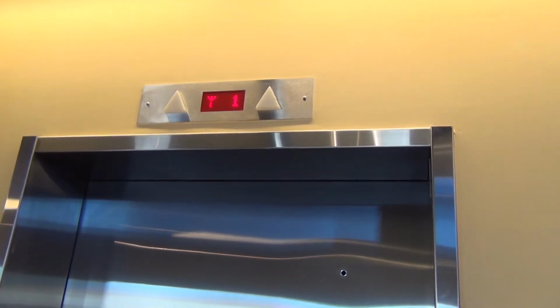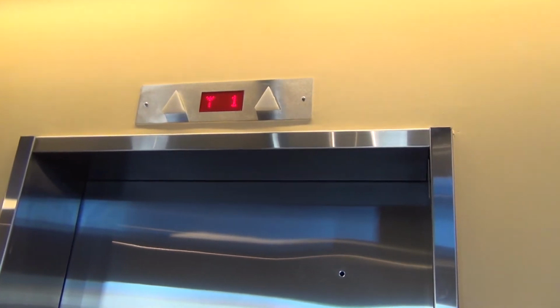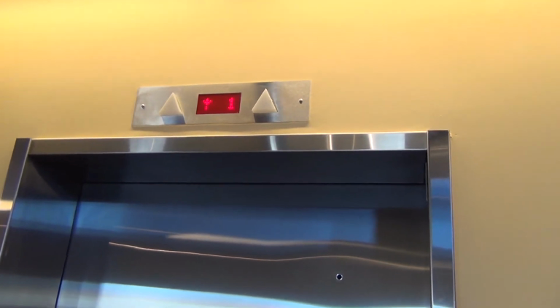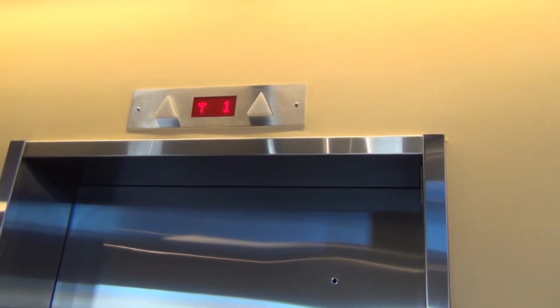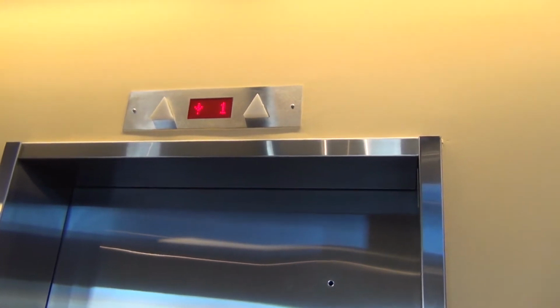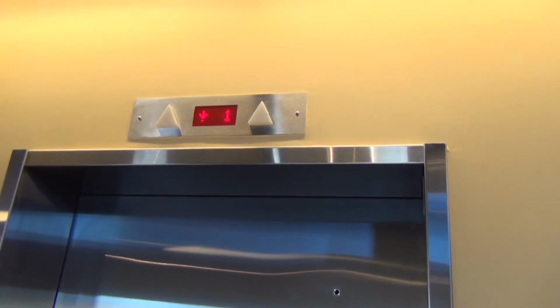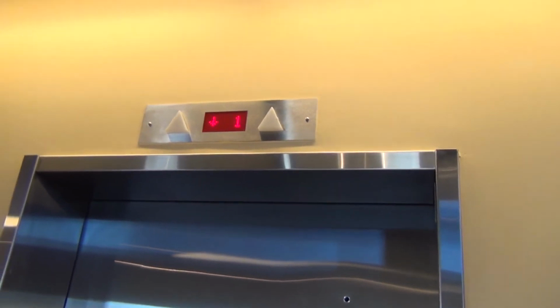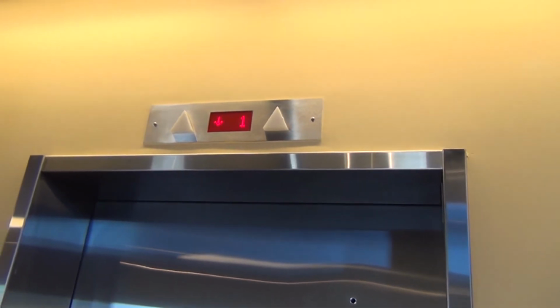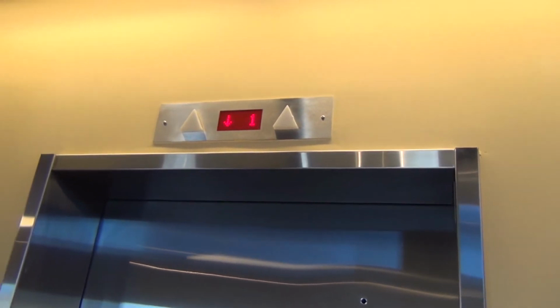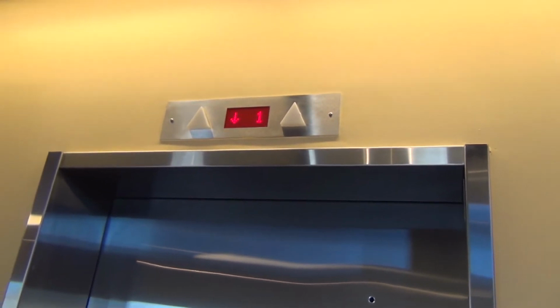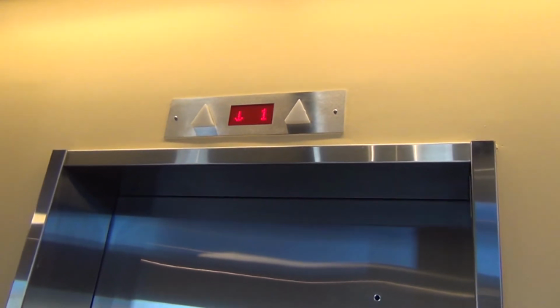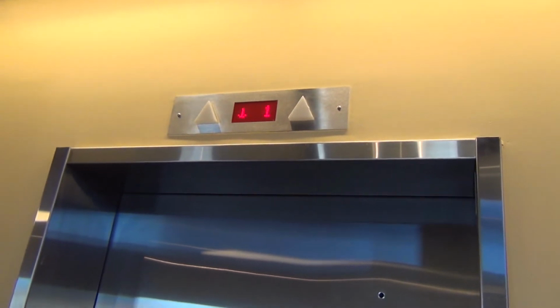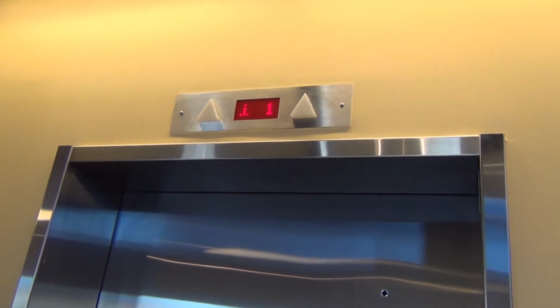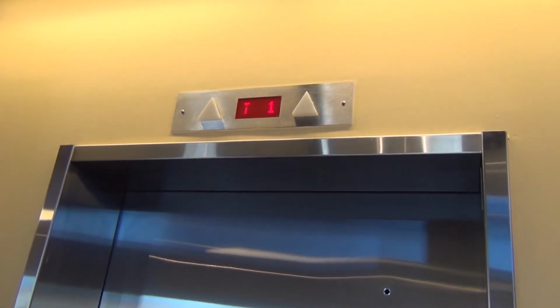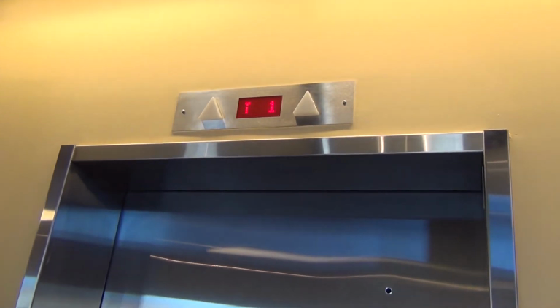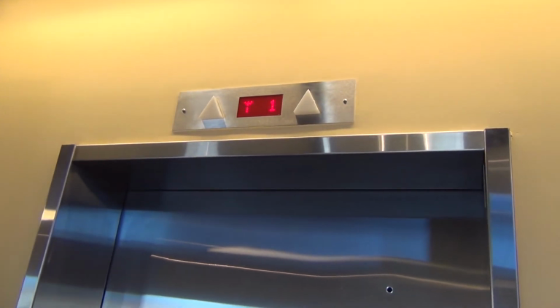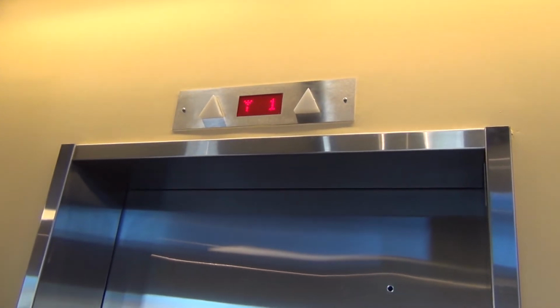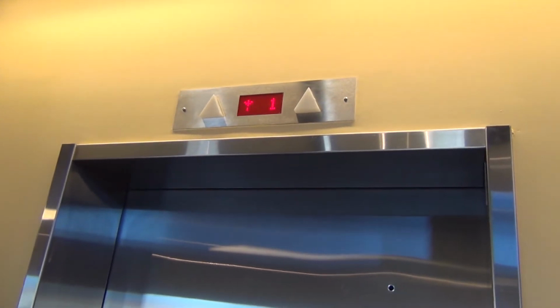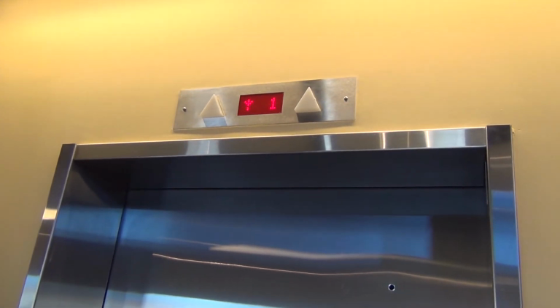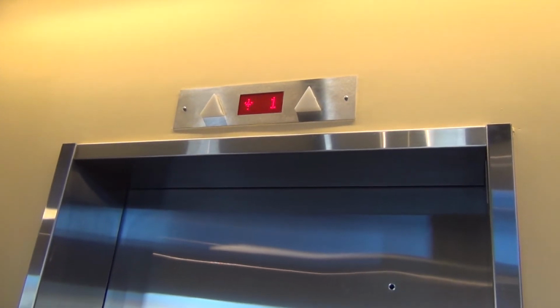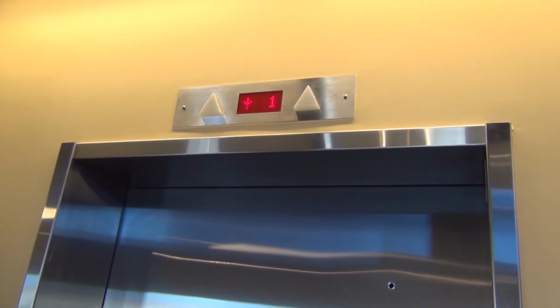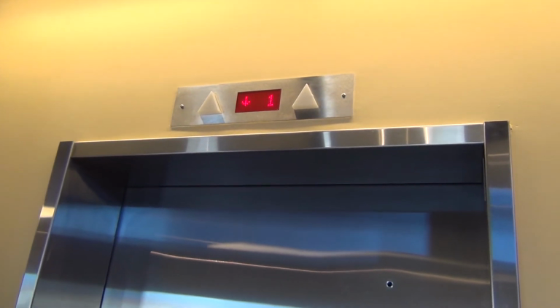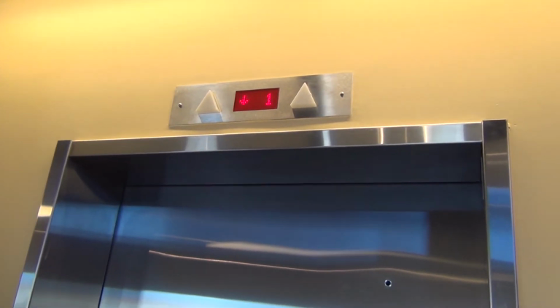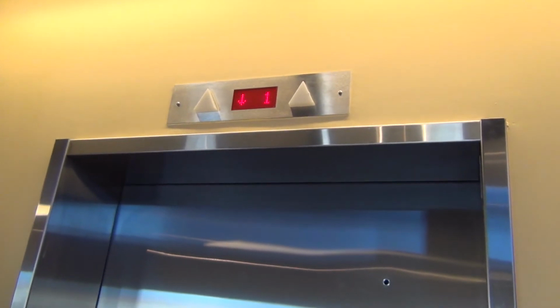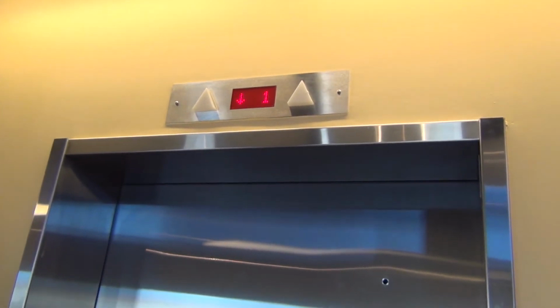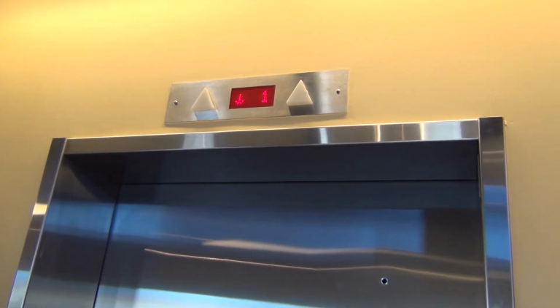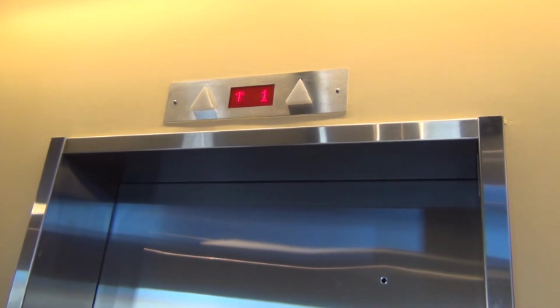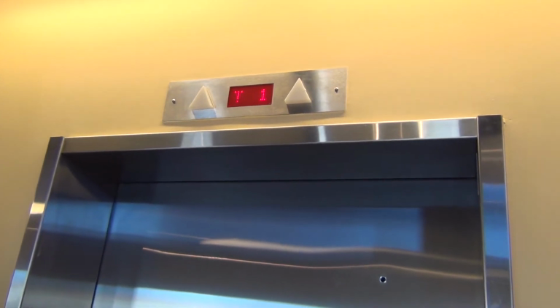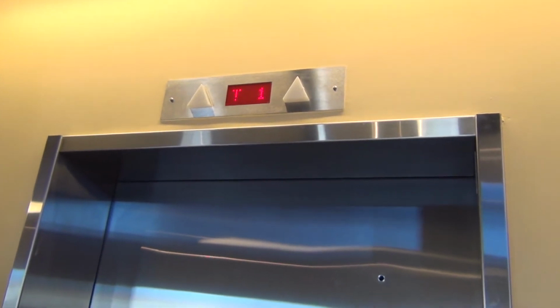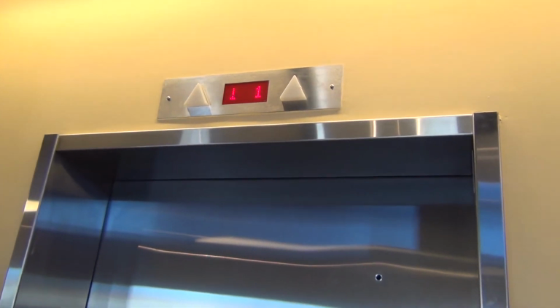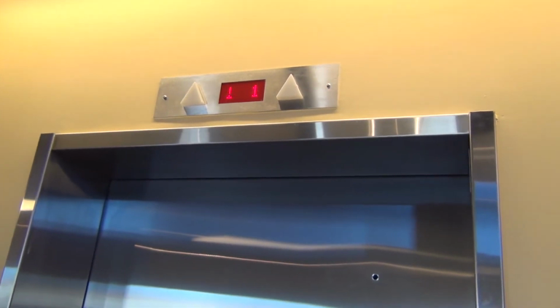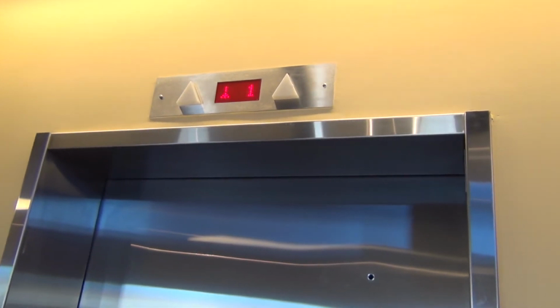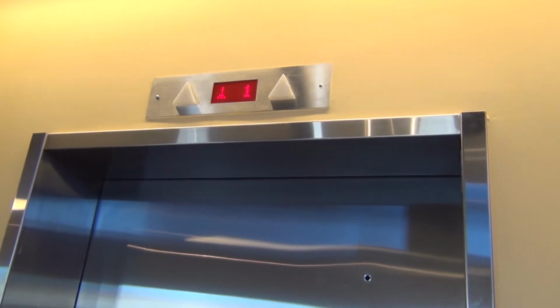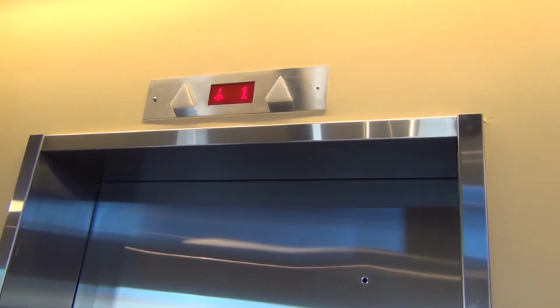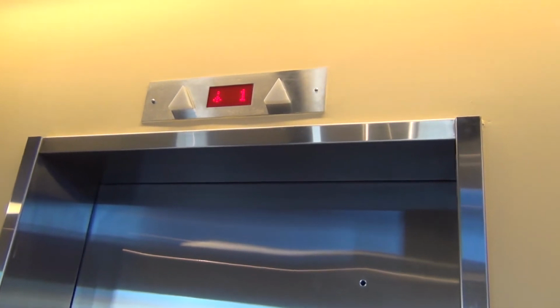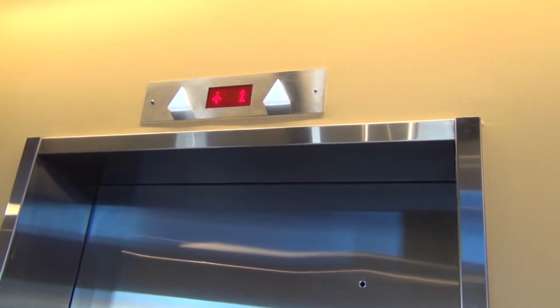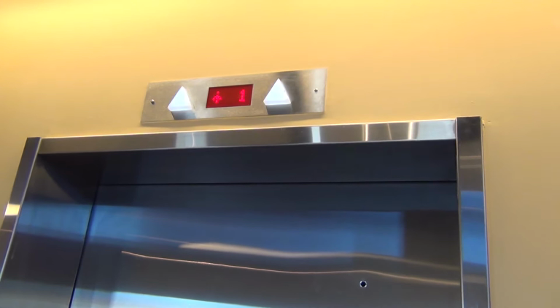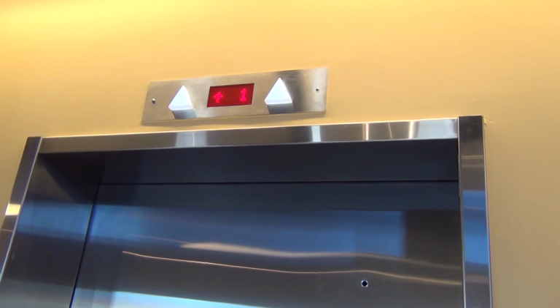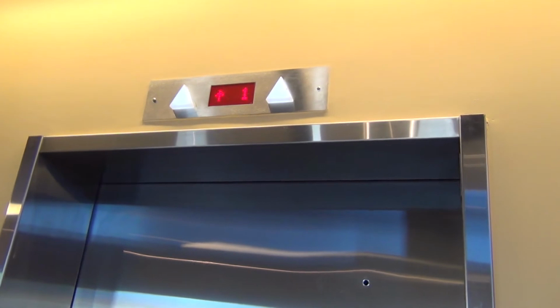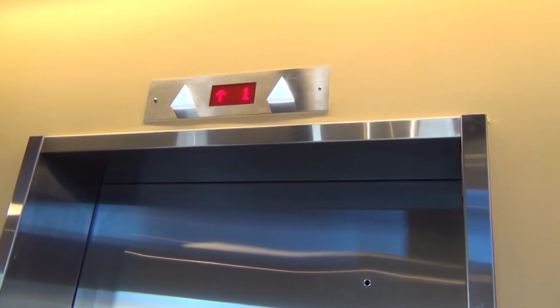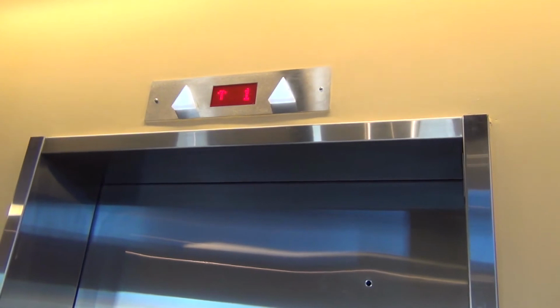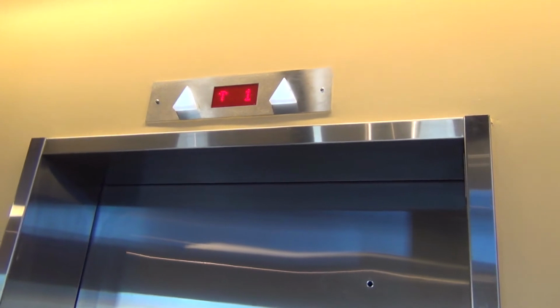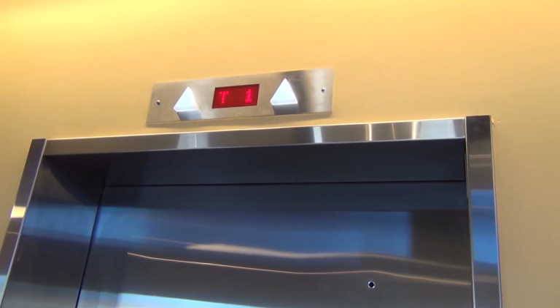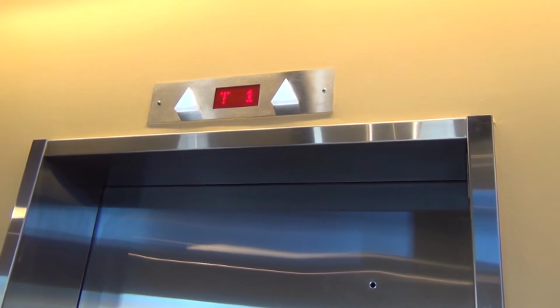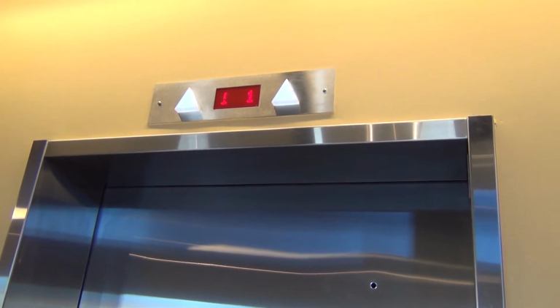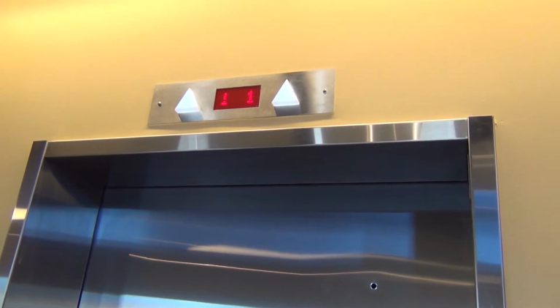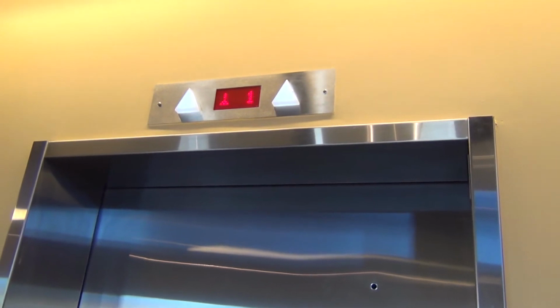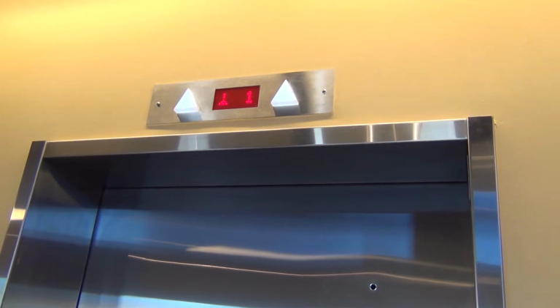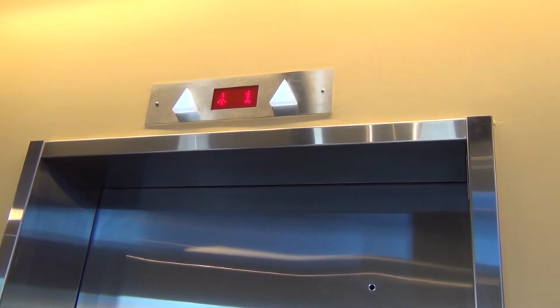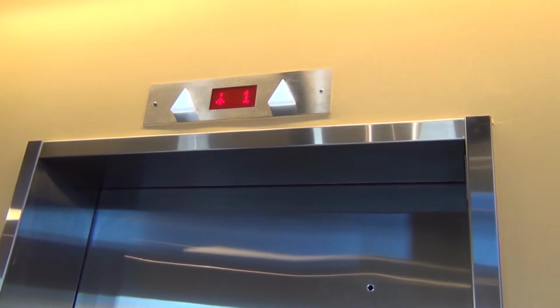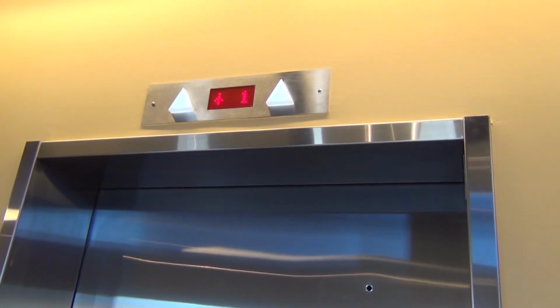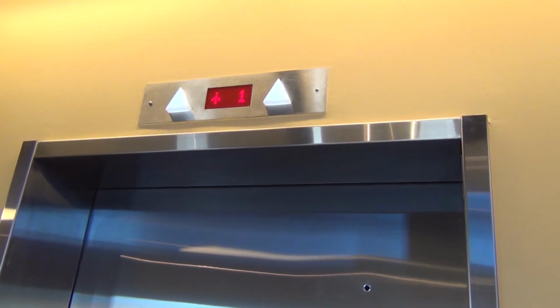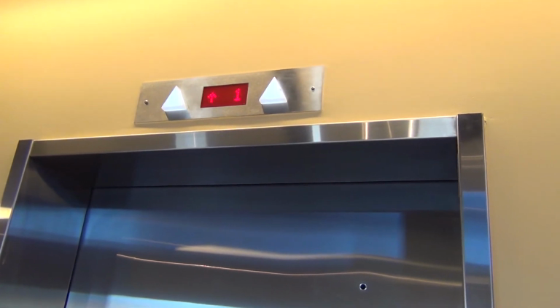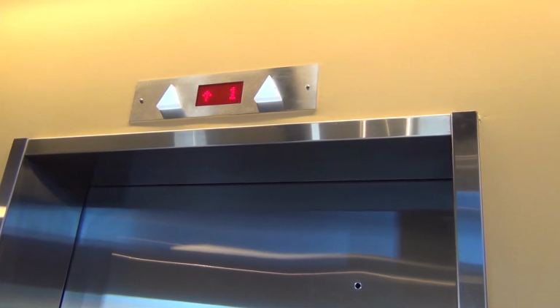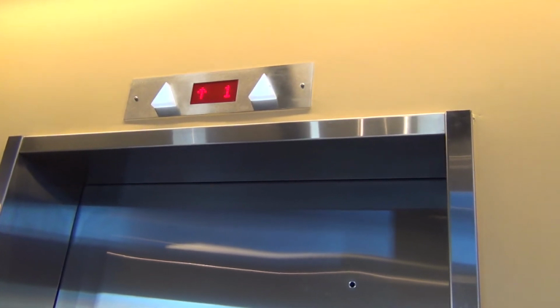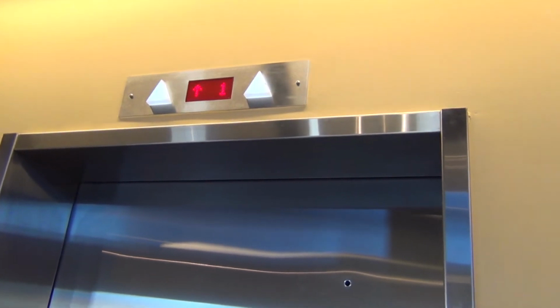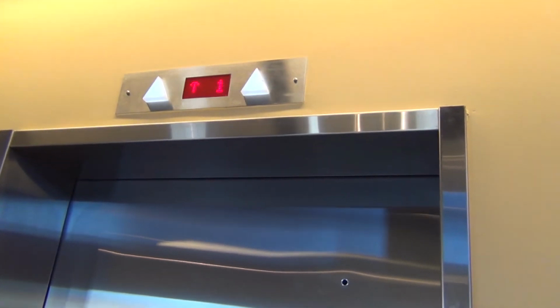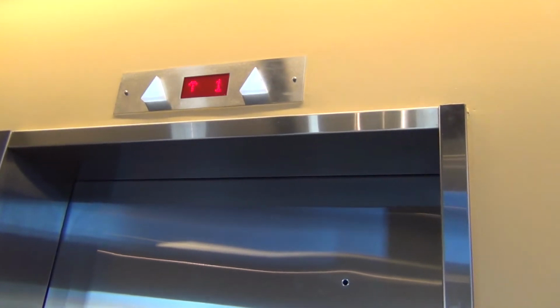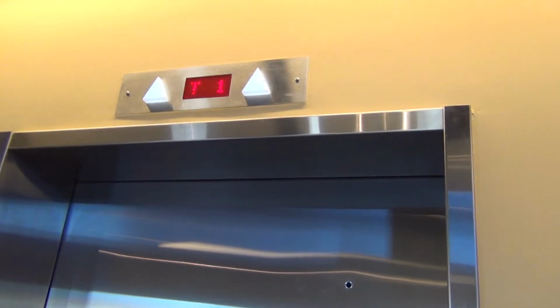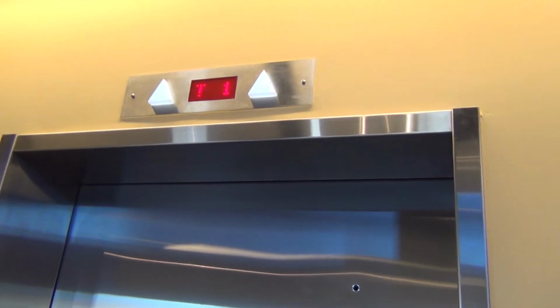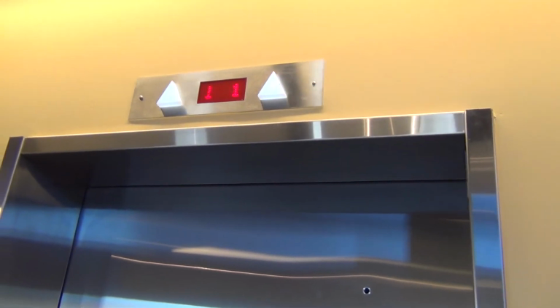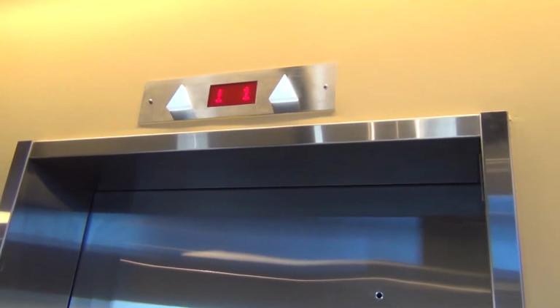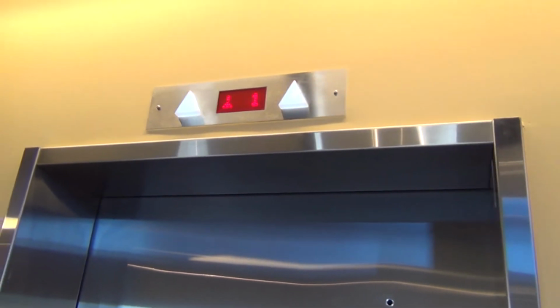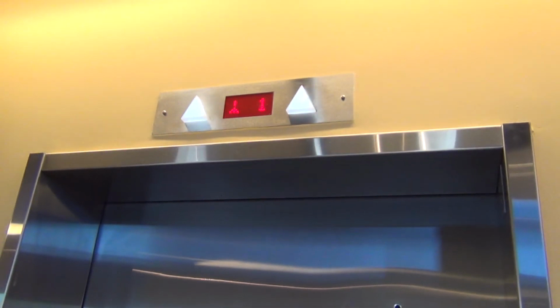It has a grocery beep. Ooh, a six-hour chime.